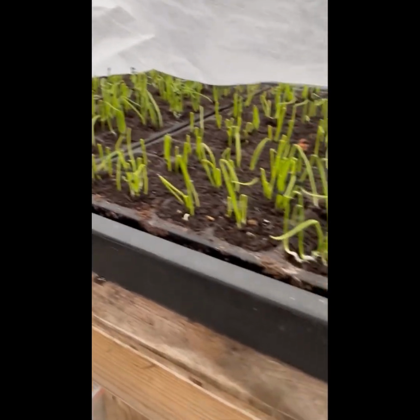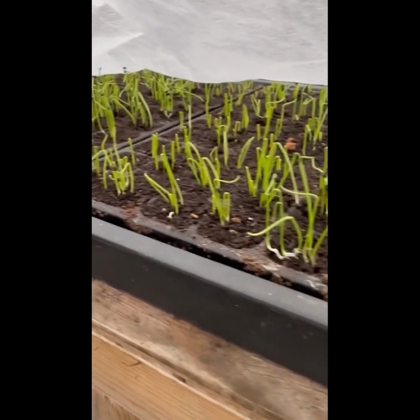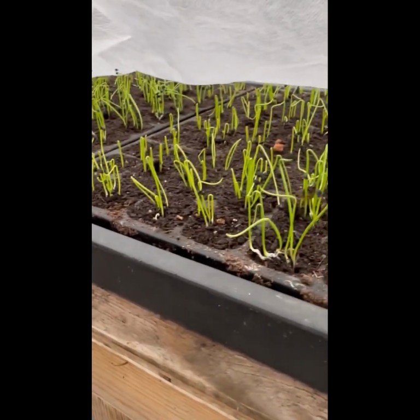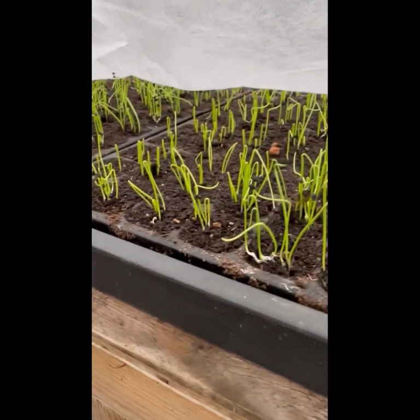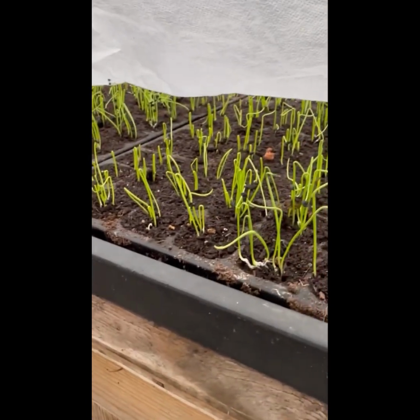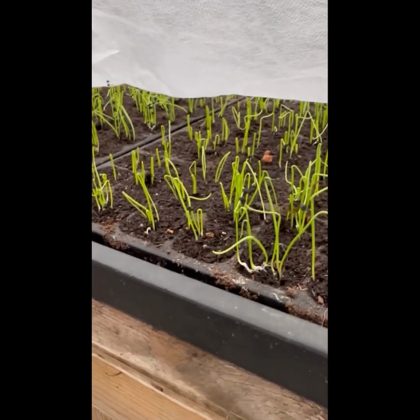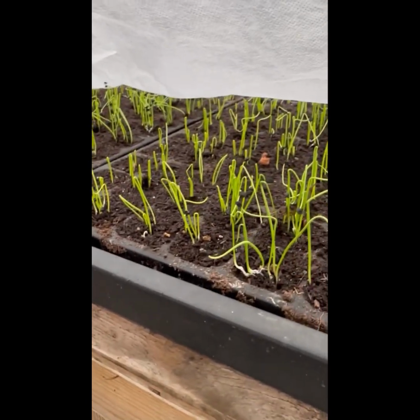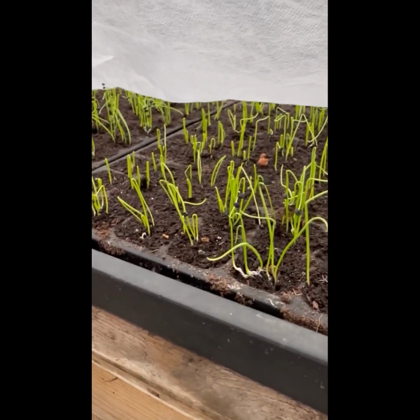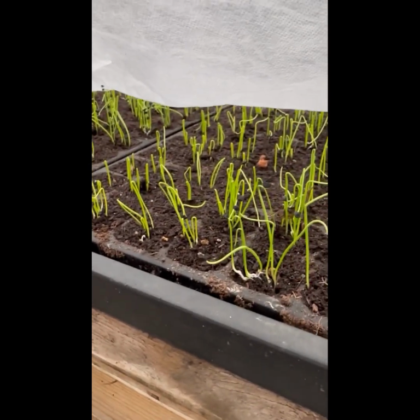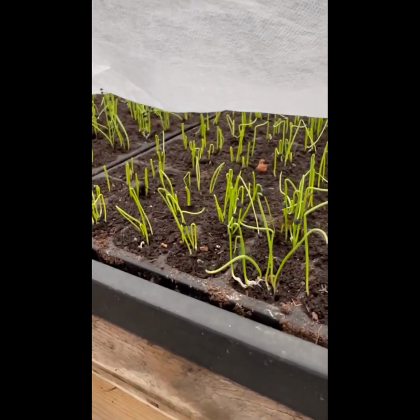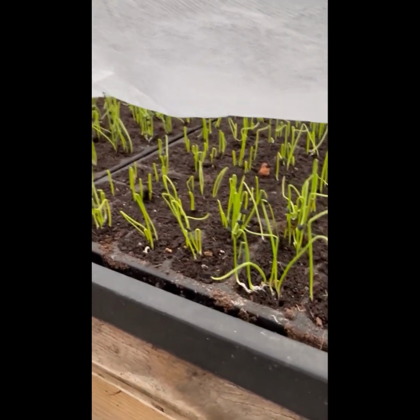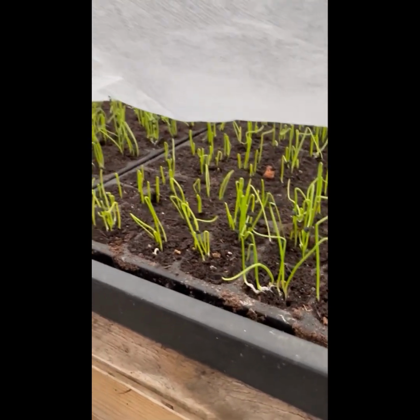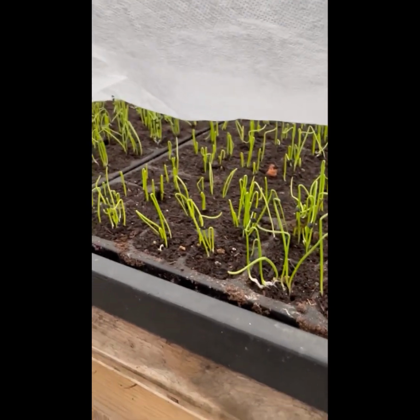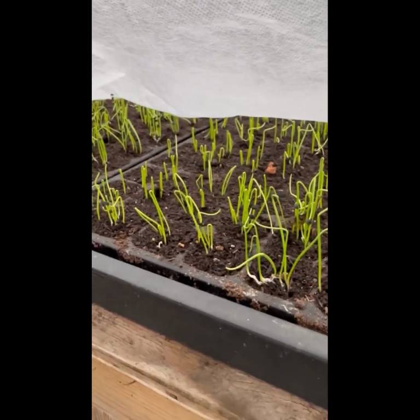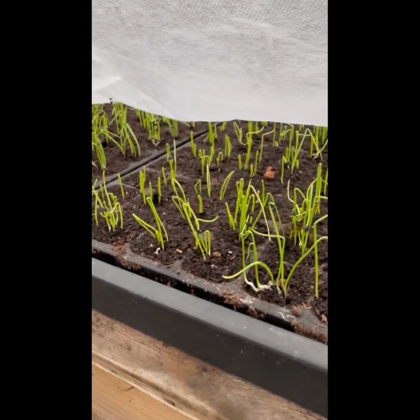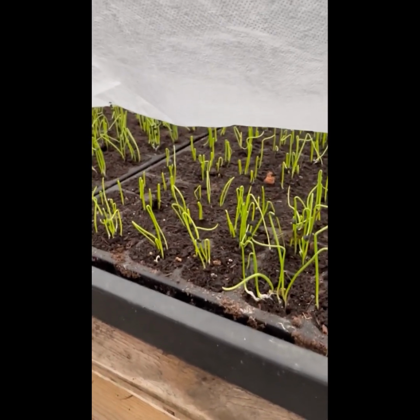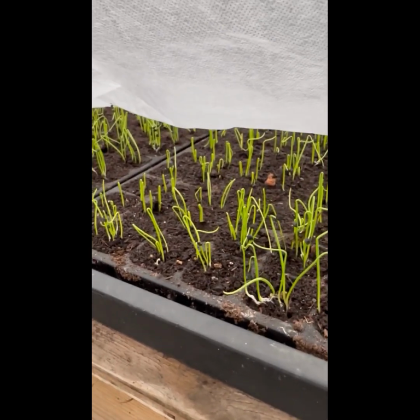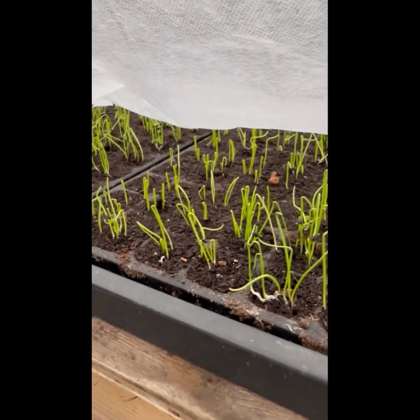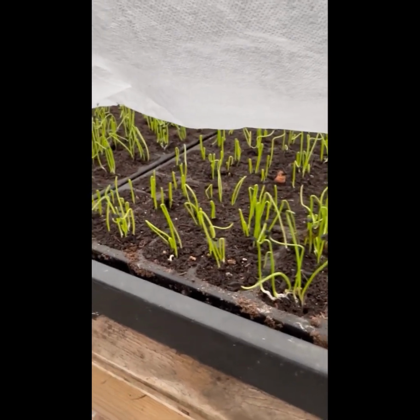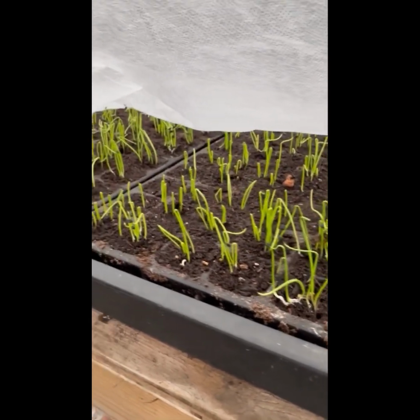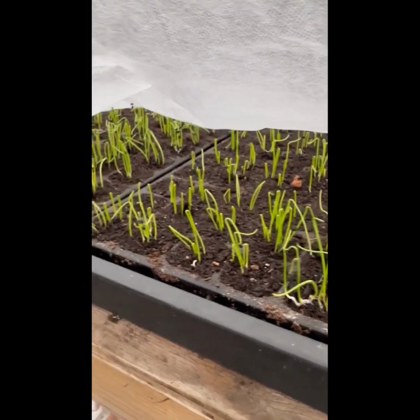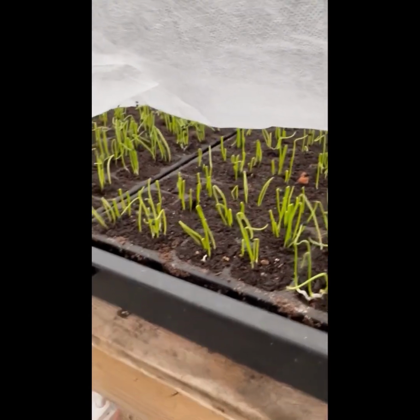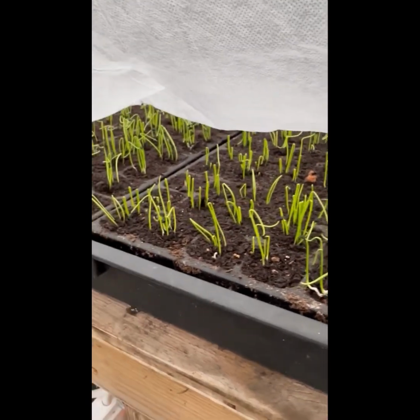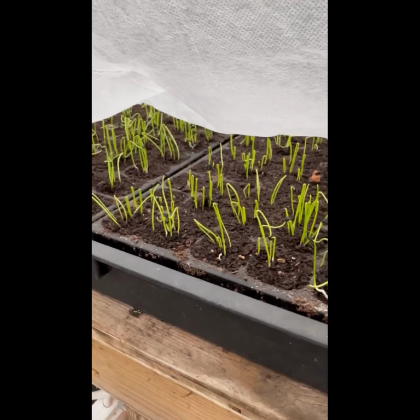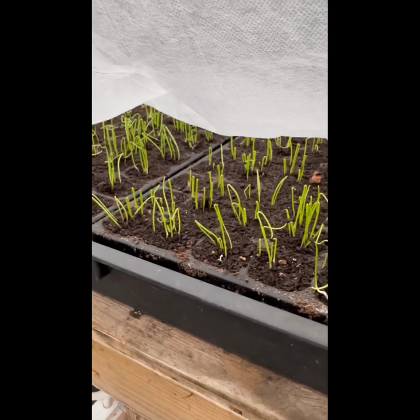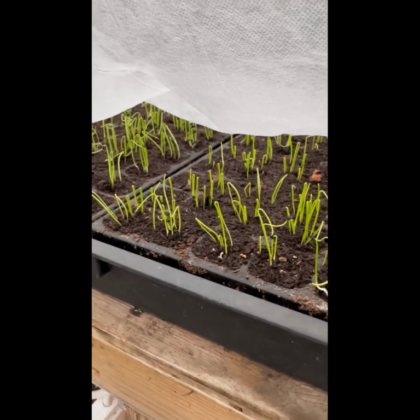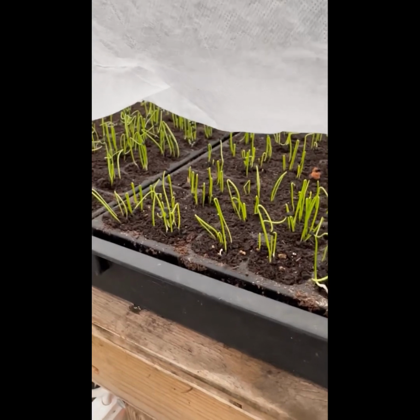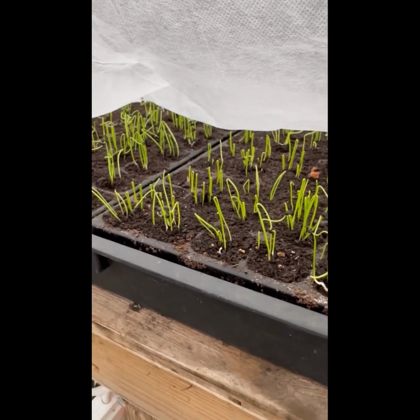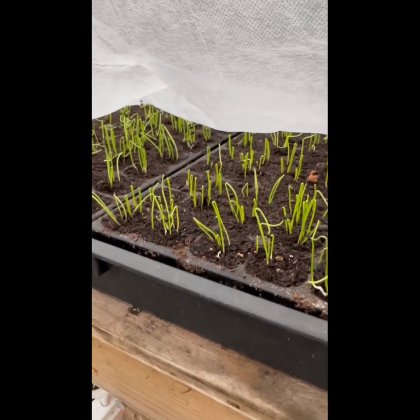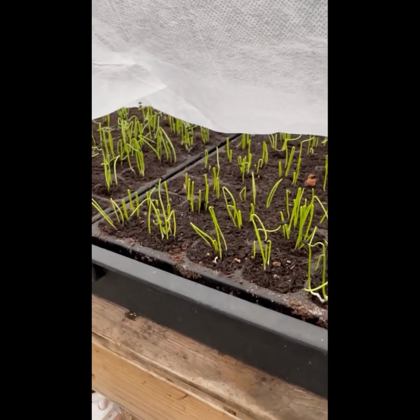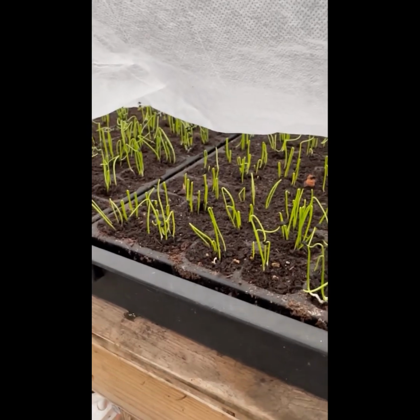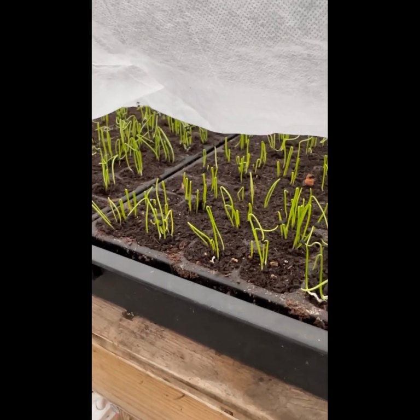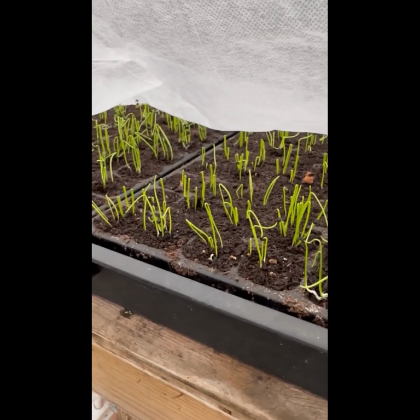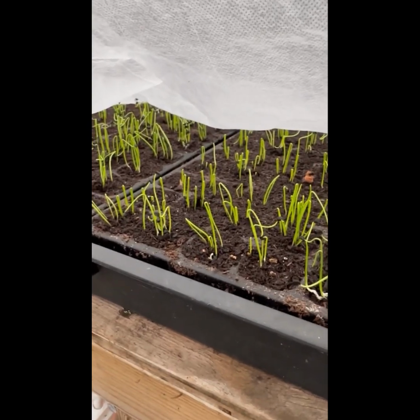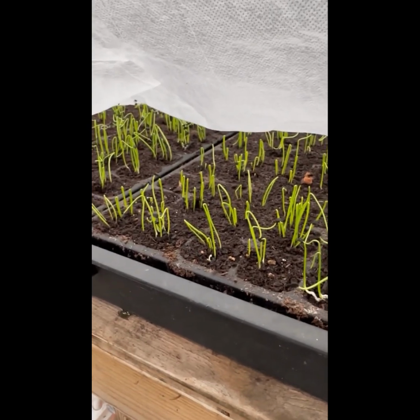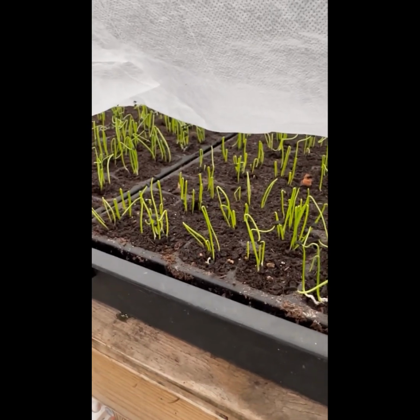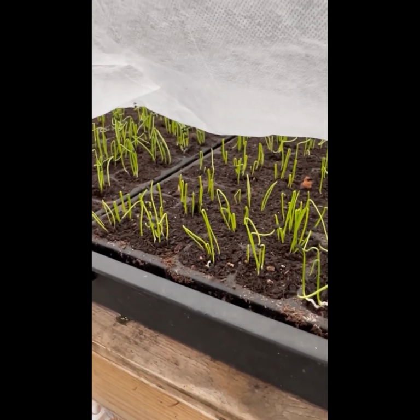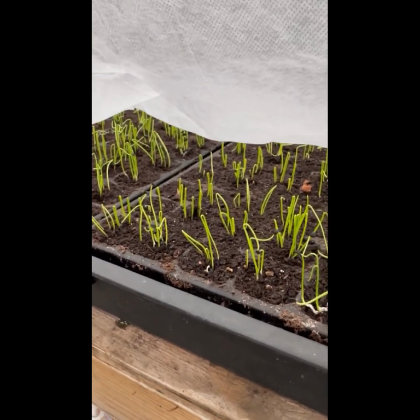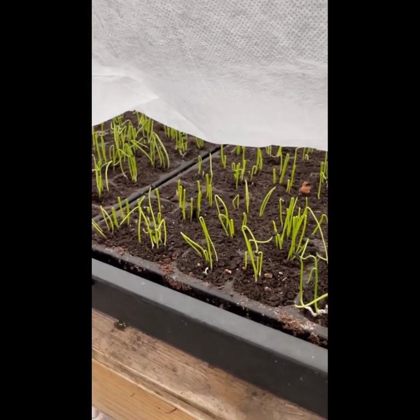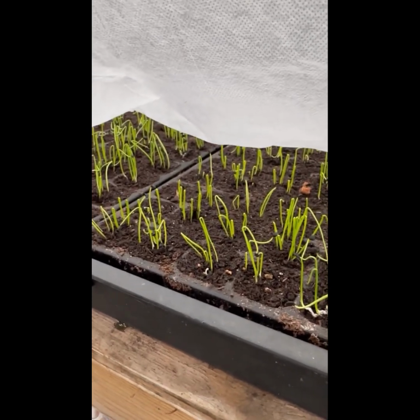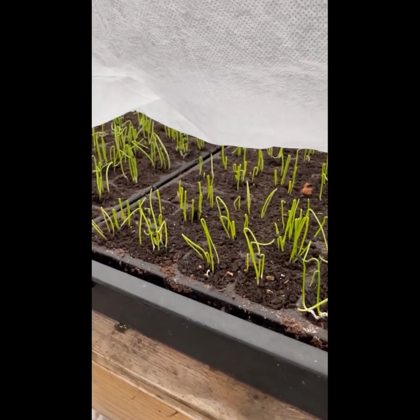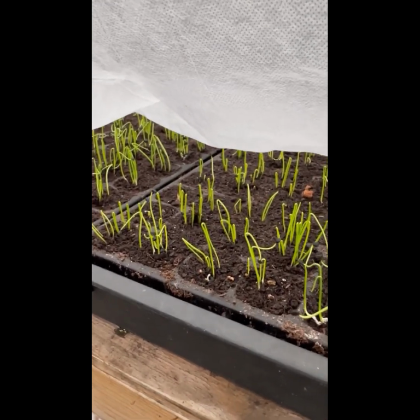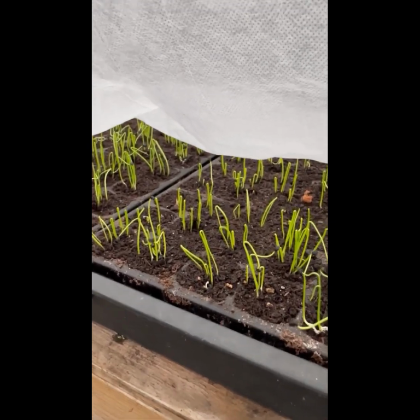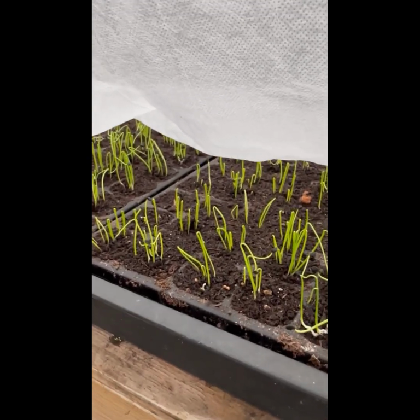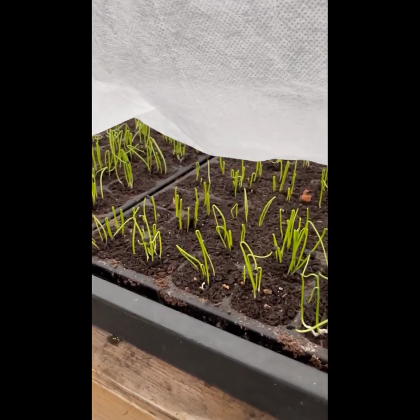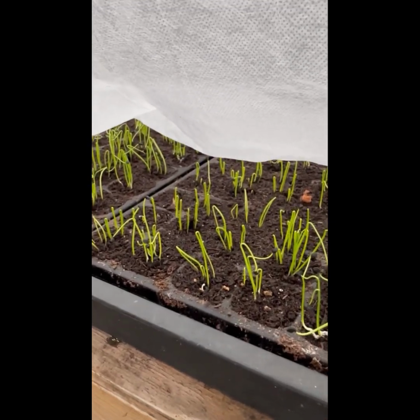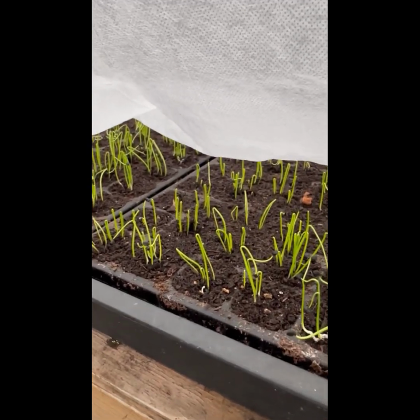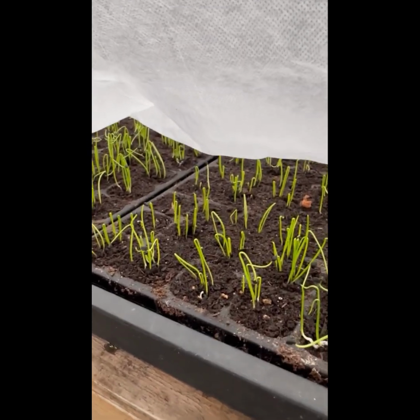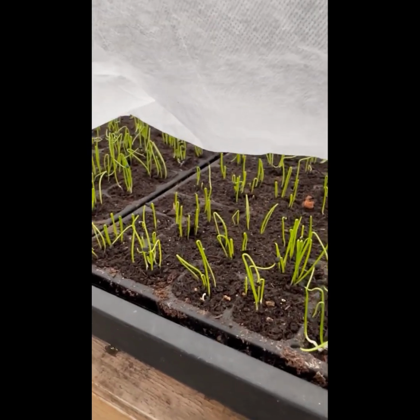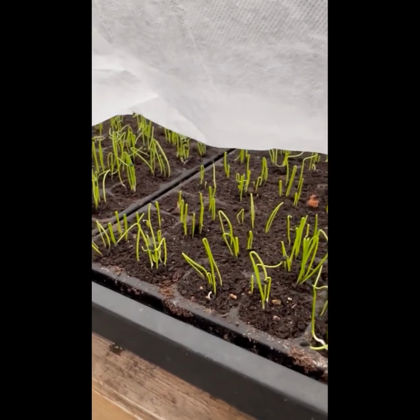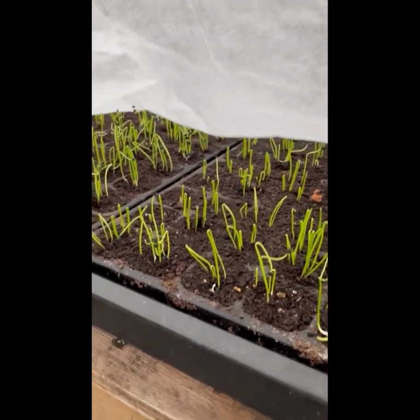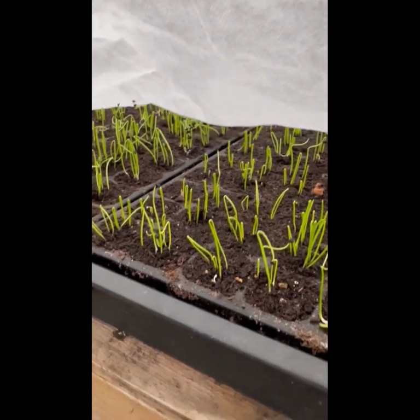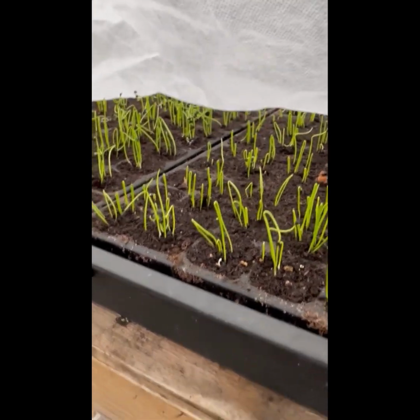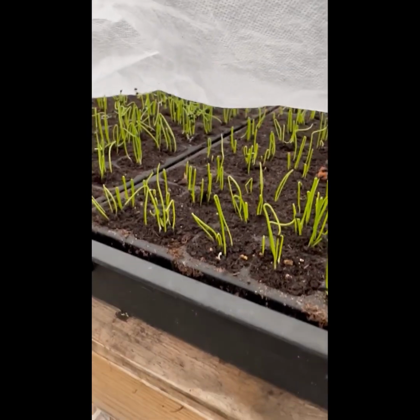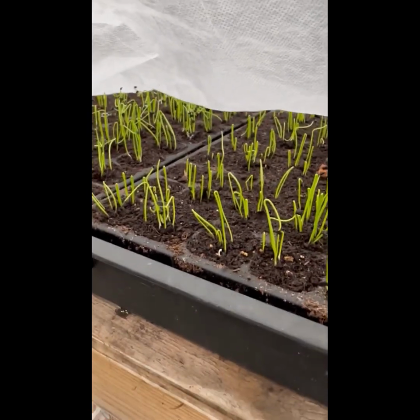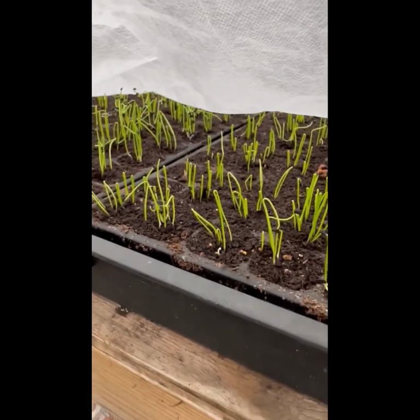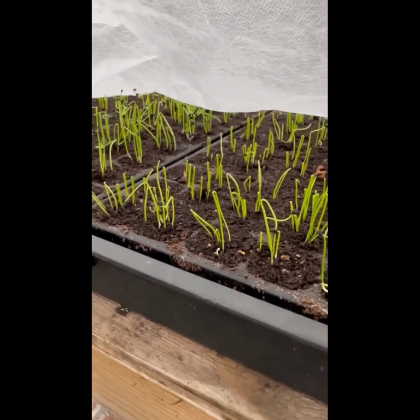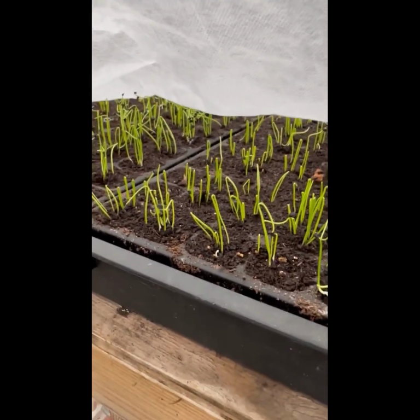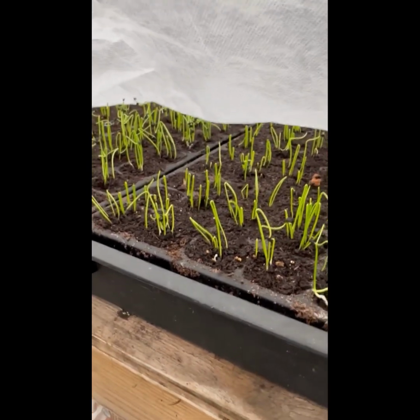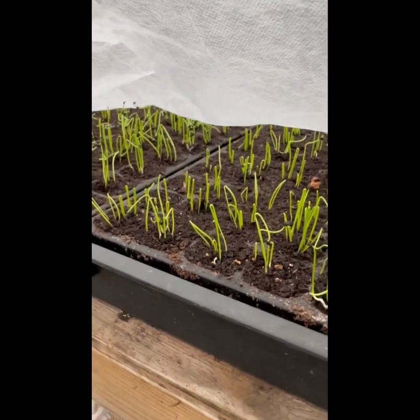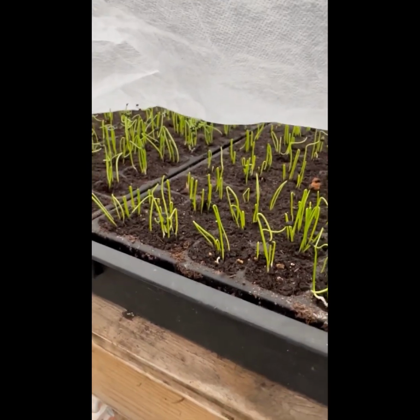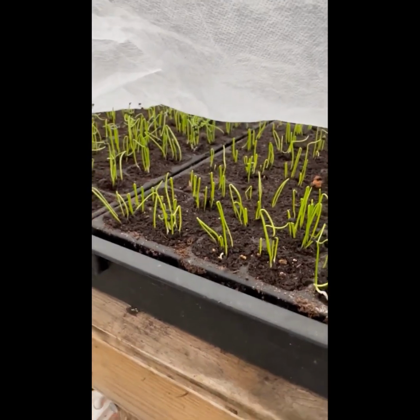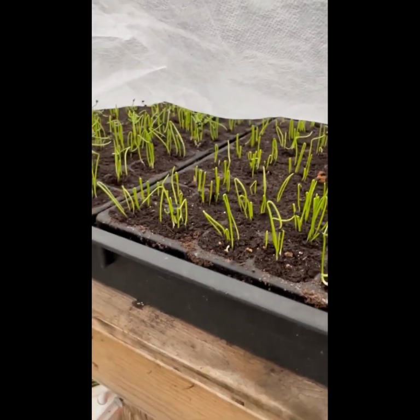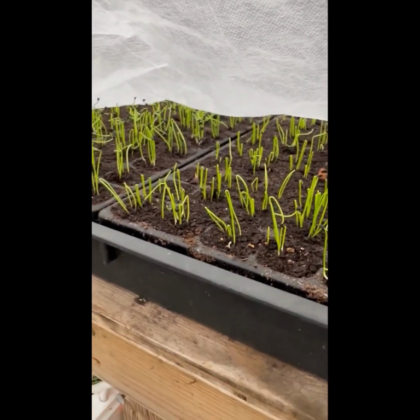So I've got Spanish white and Paris white, which are good for pickling — like those little white onions you get.